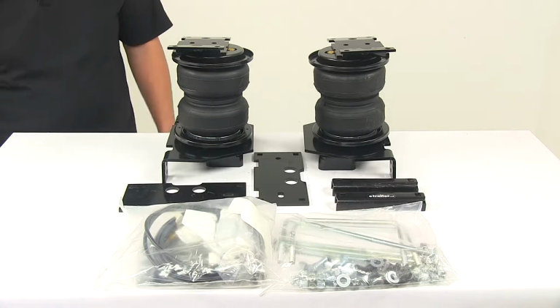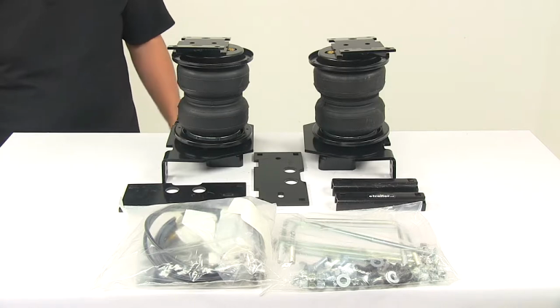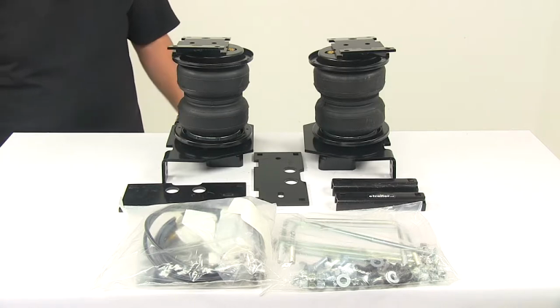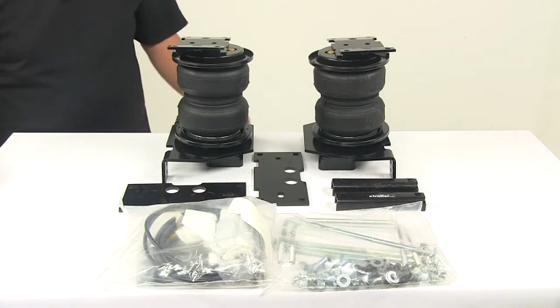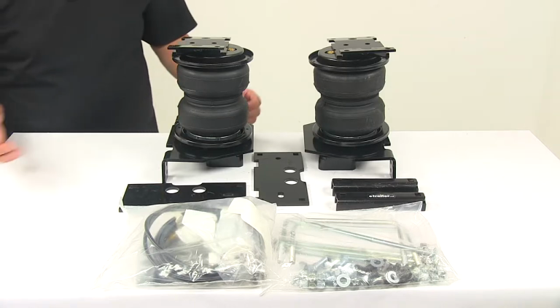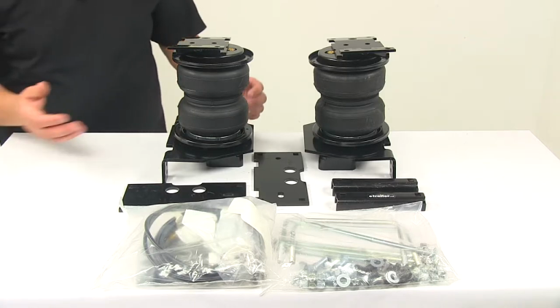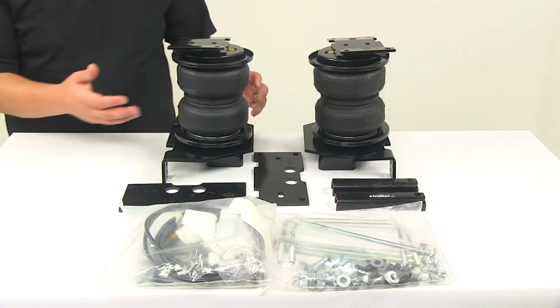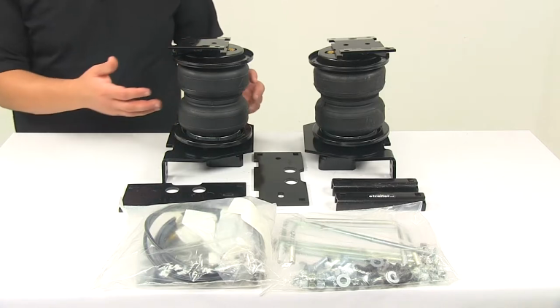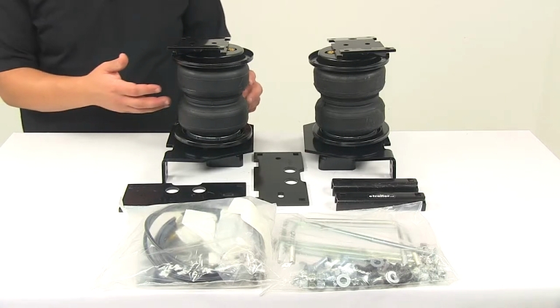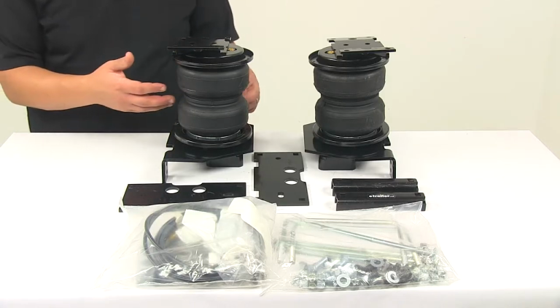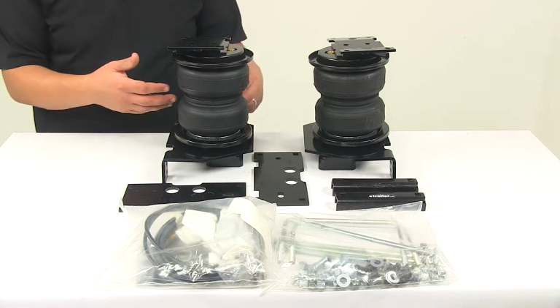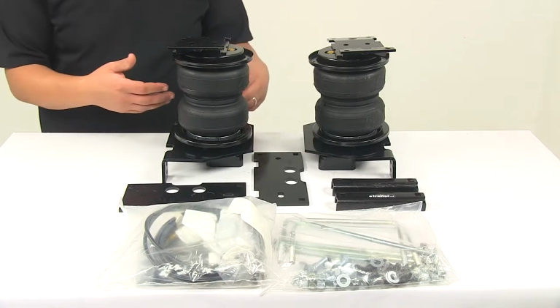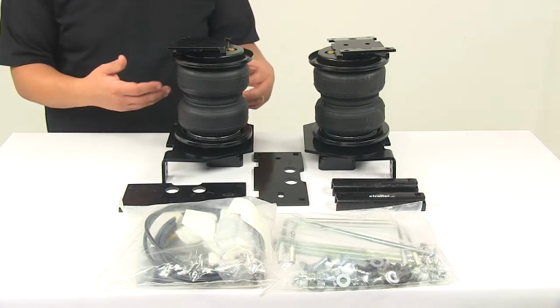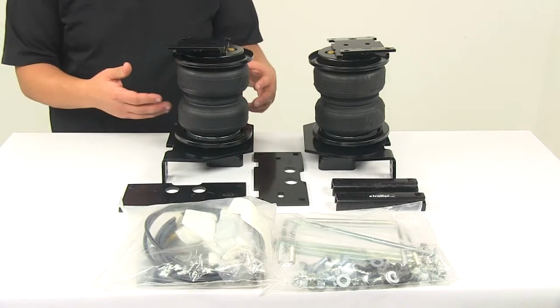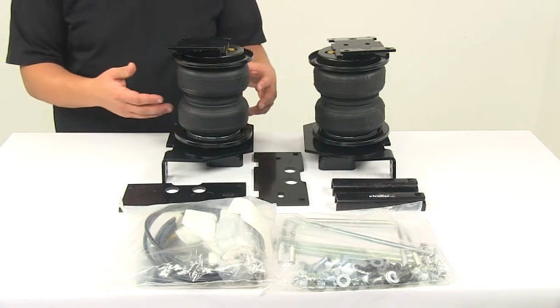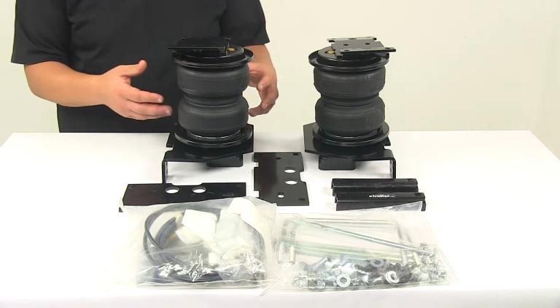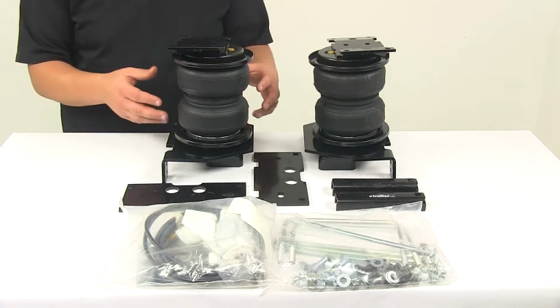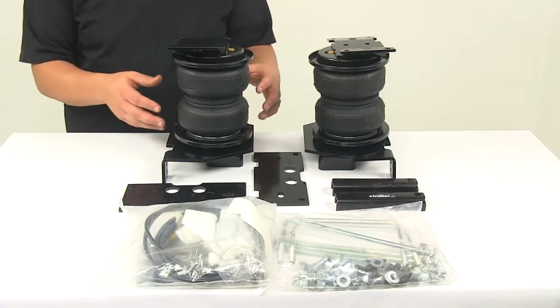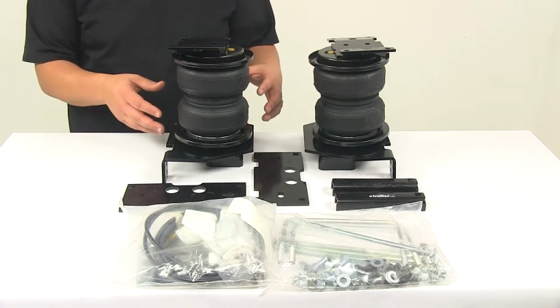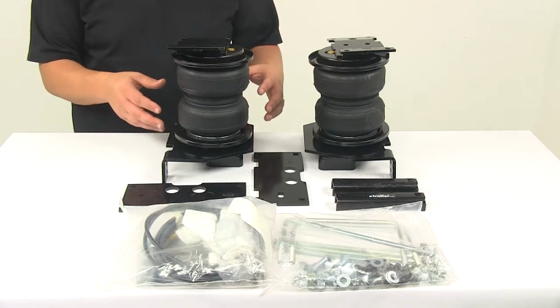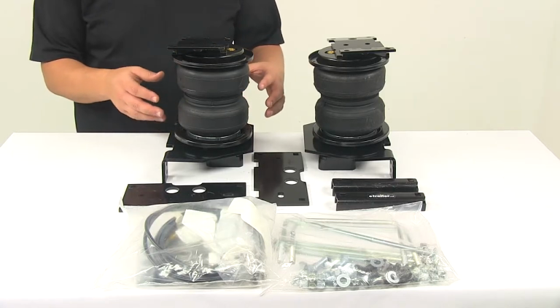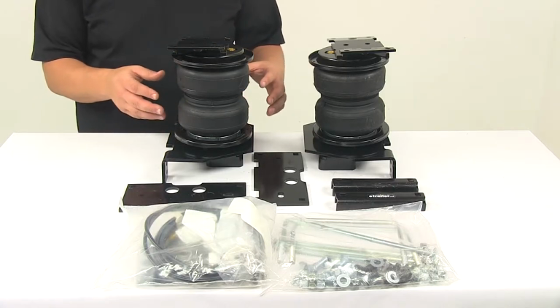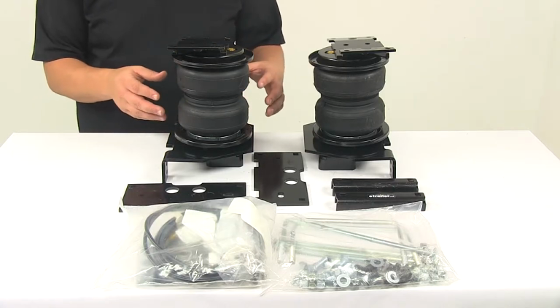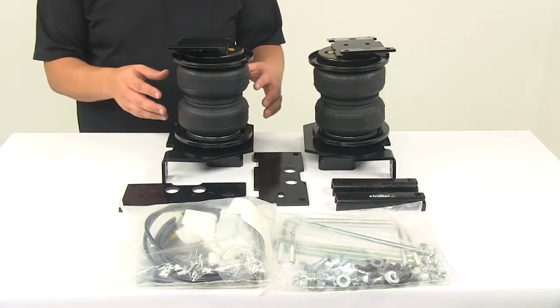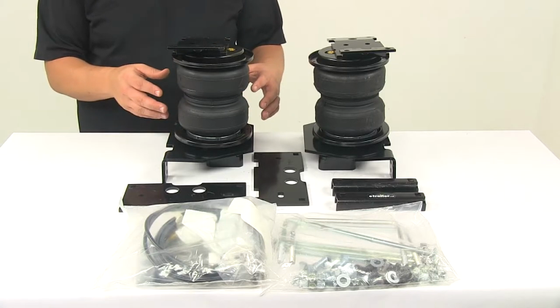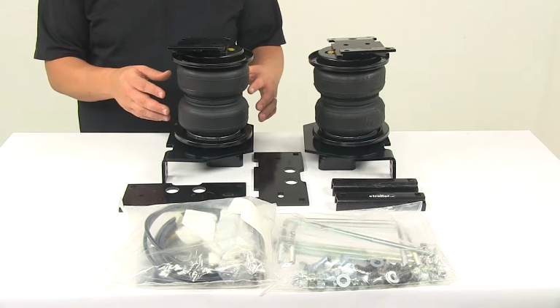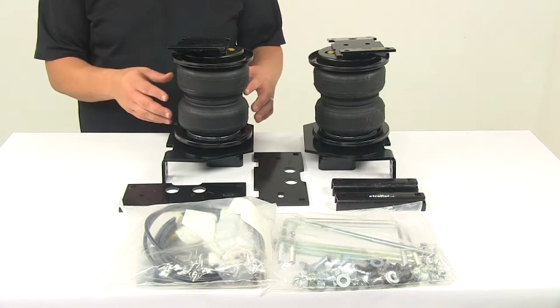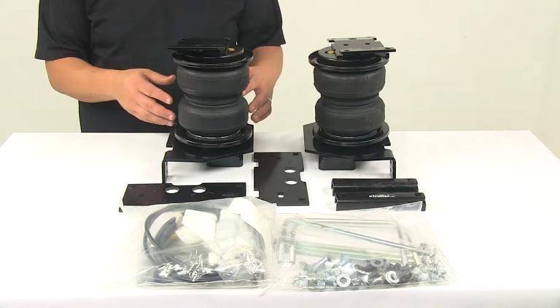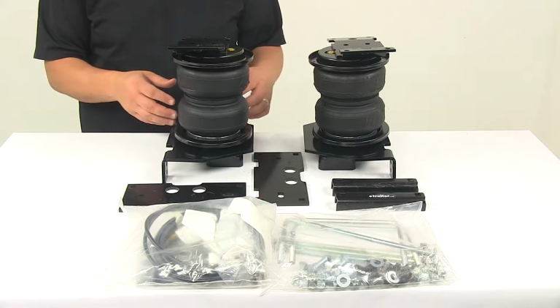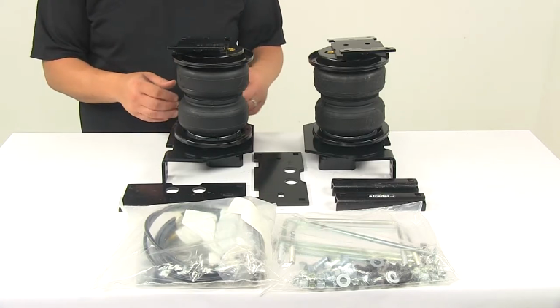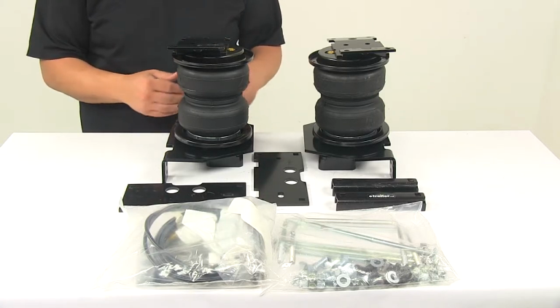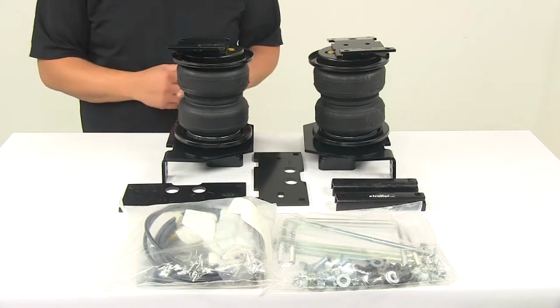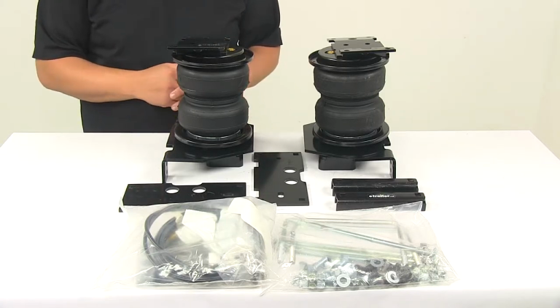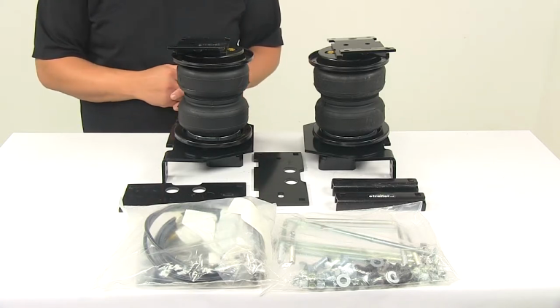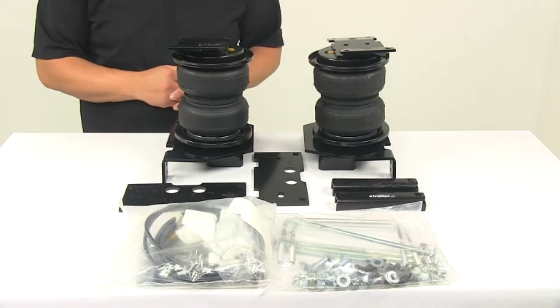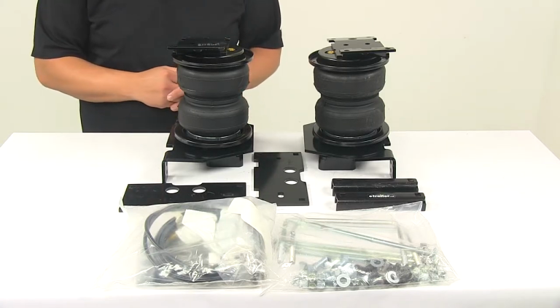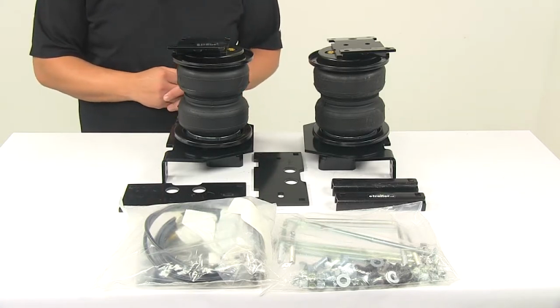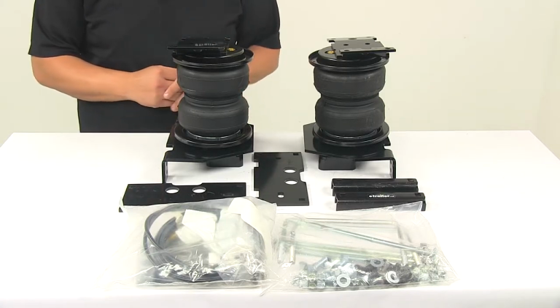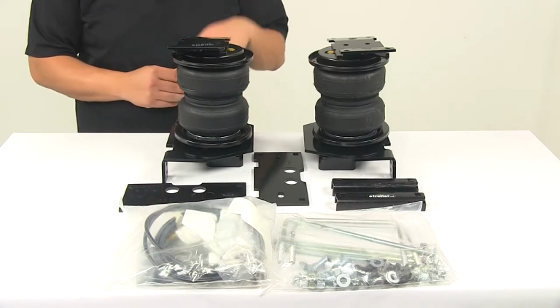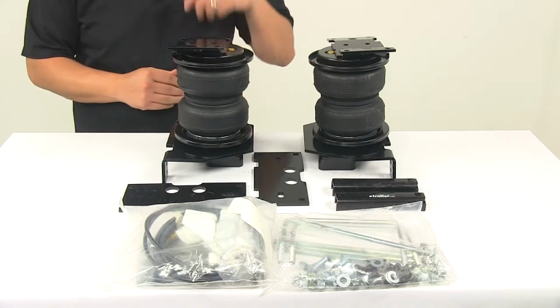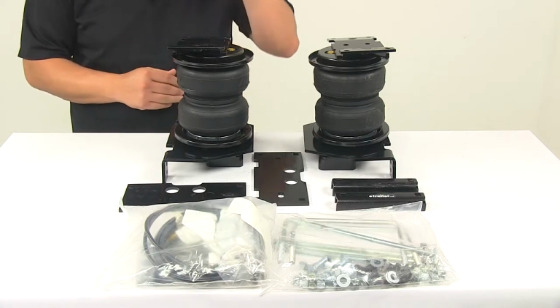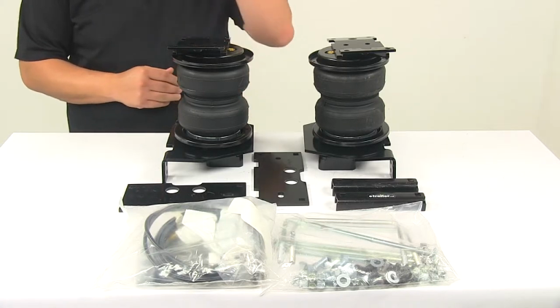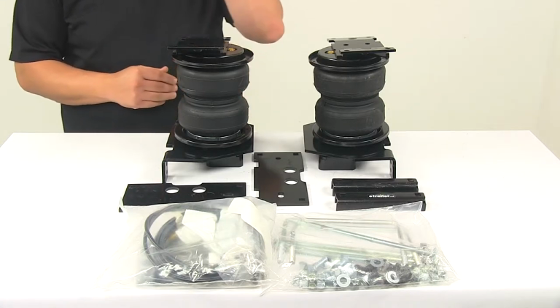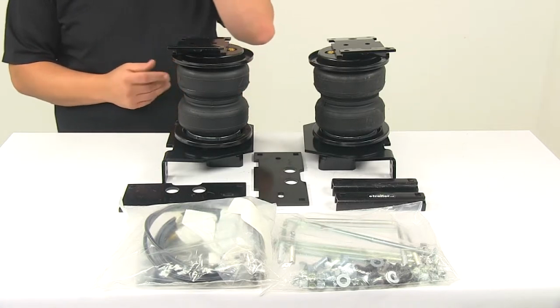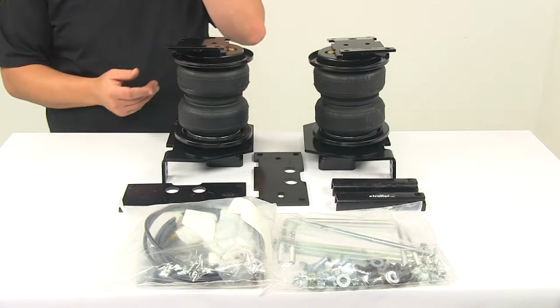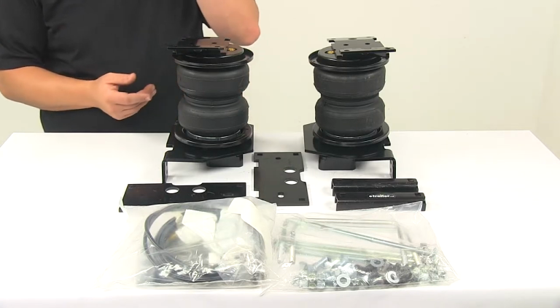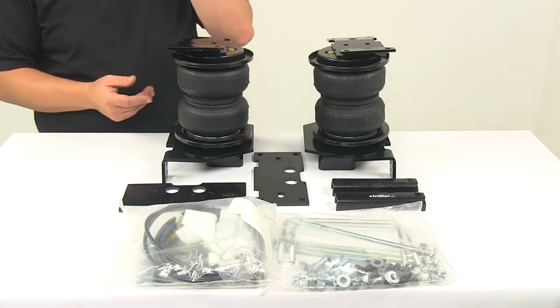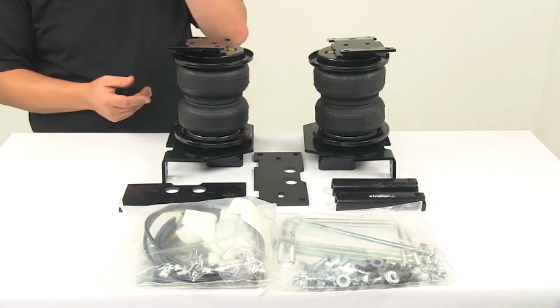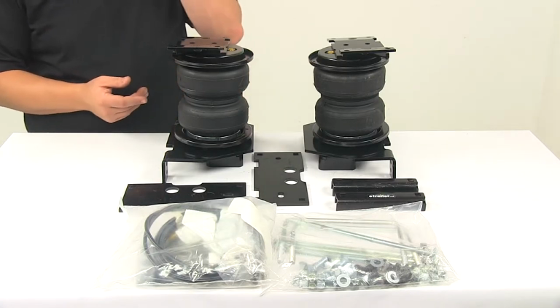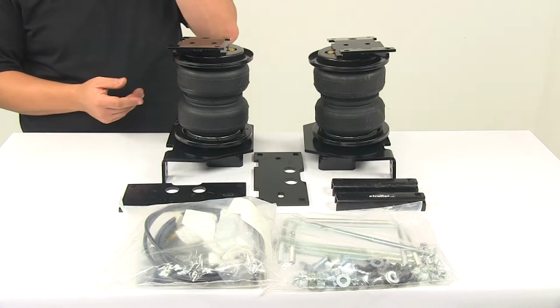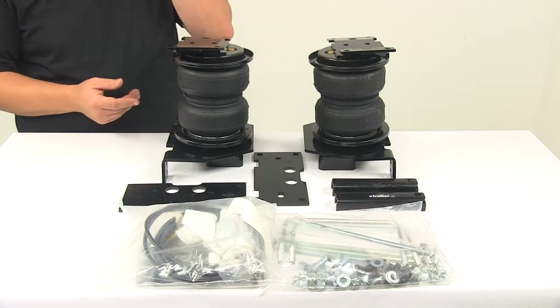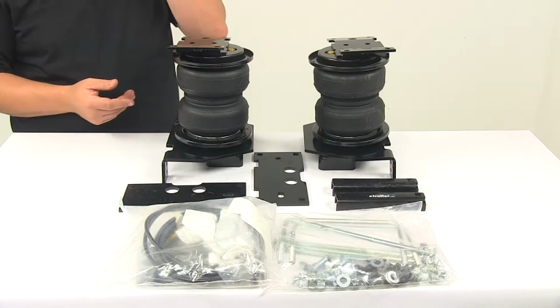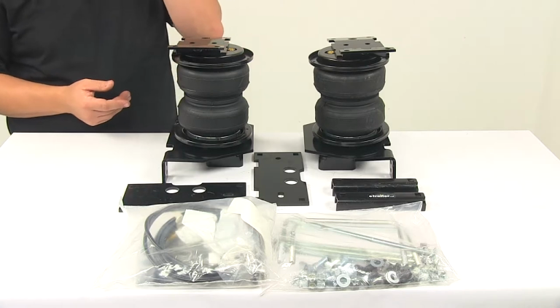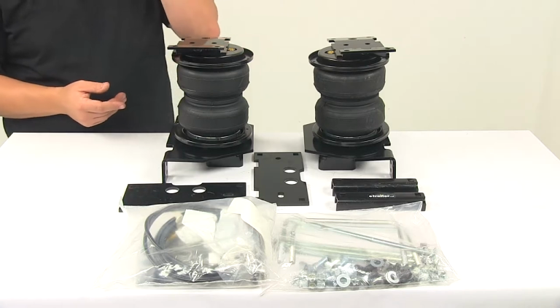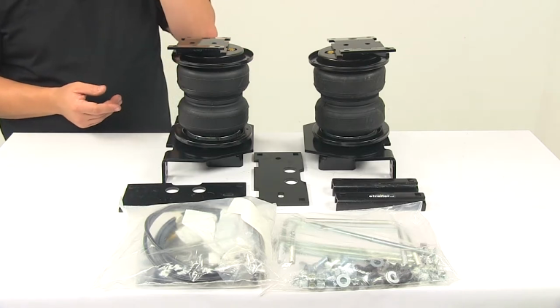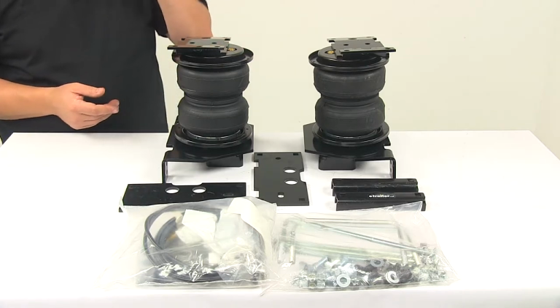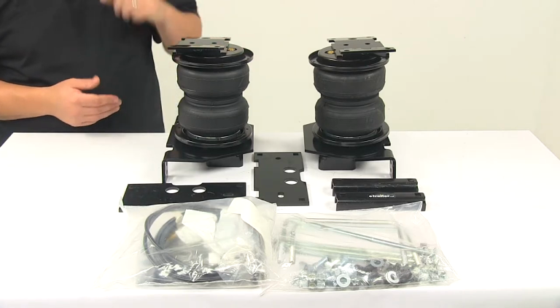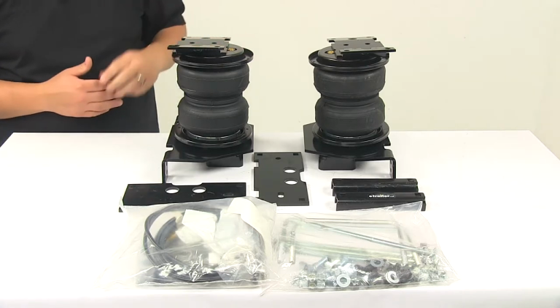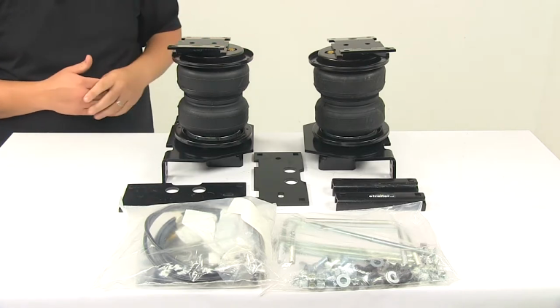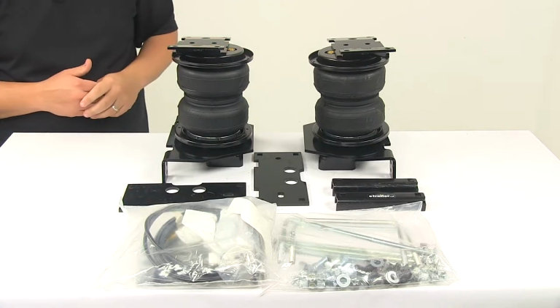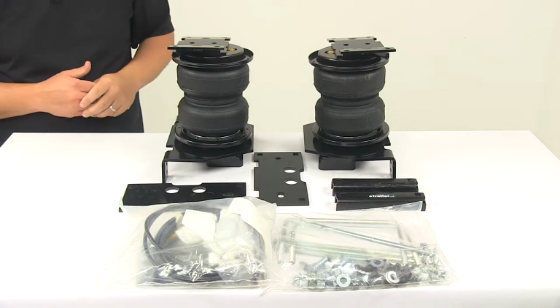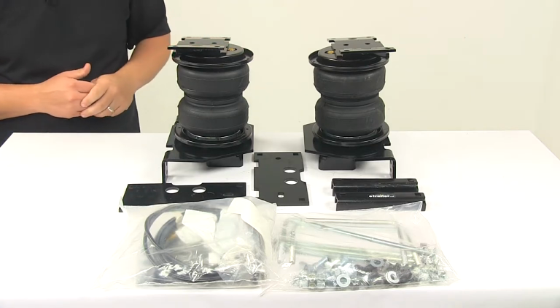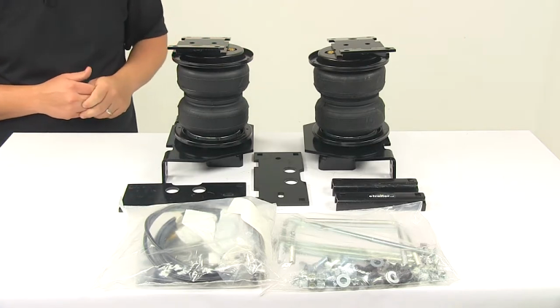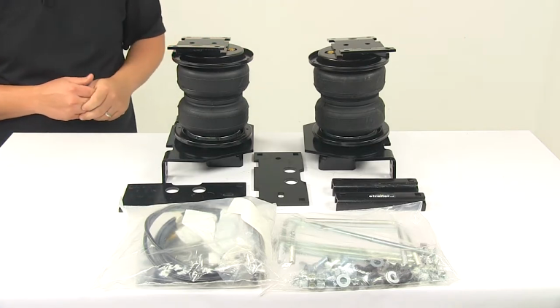This is a hybrid spring system that combines the adjustability of air springs with the reliability of jounce style springs.